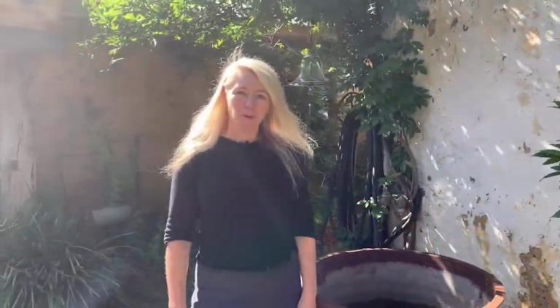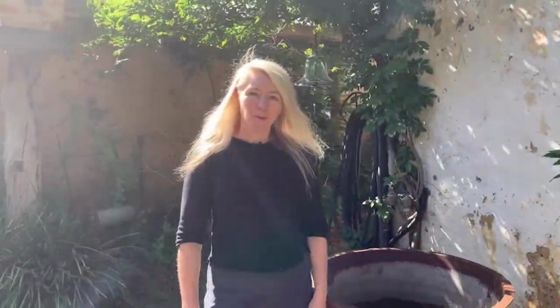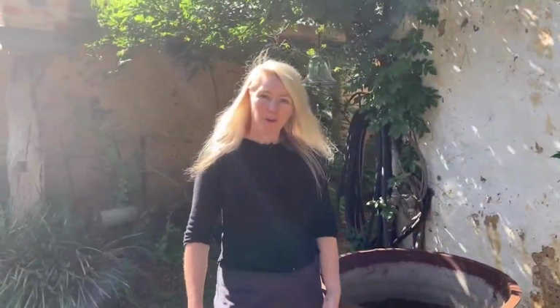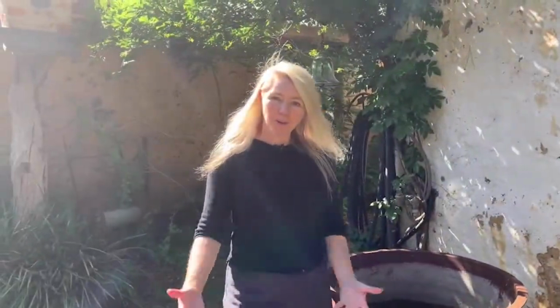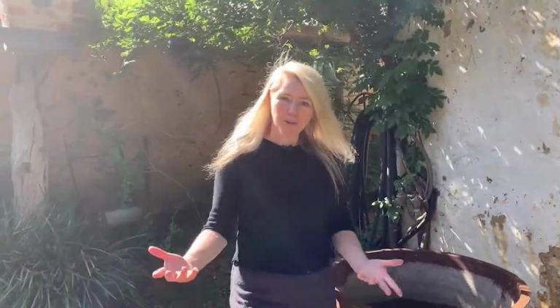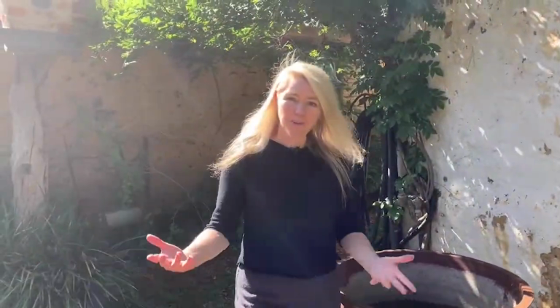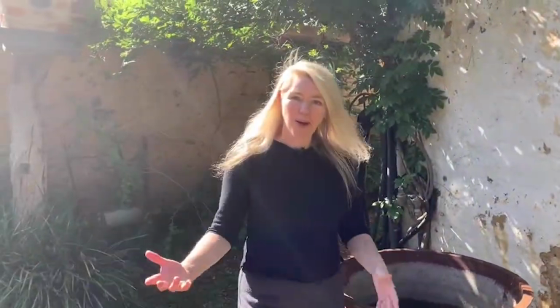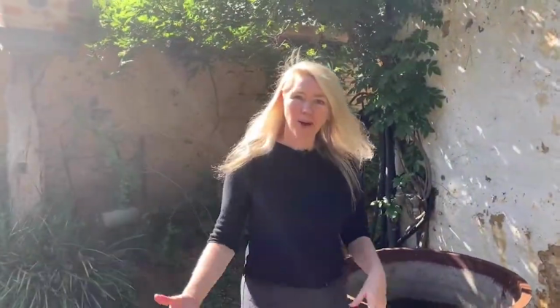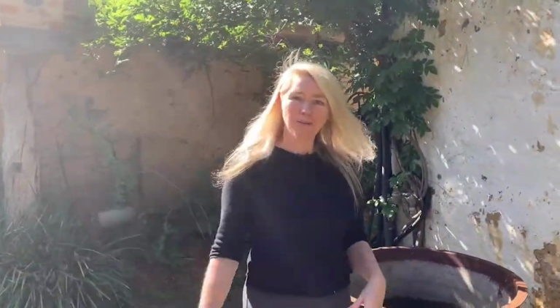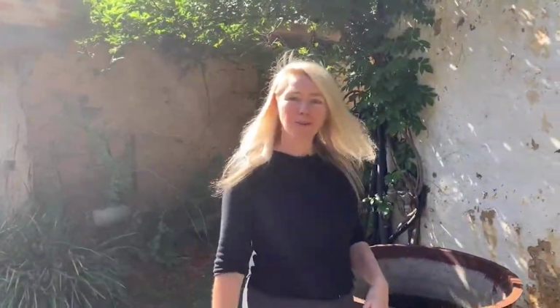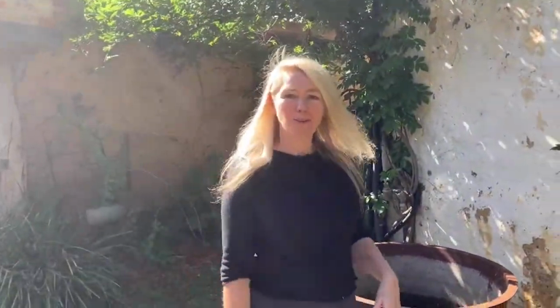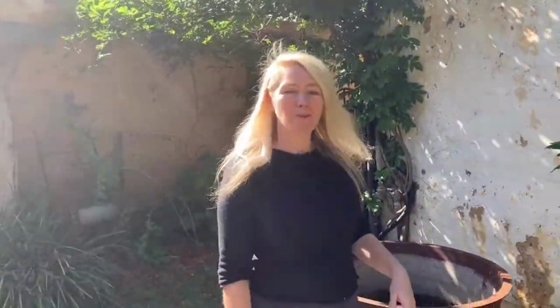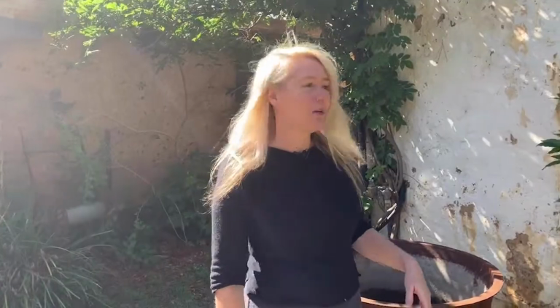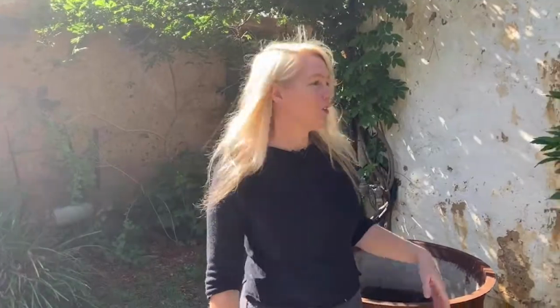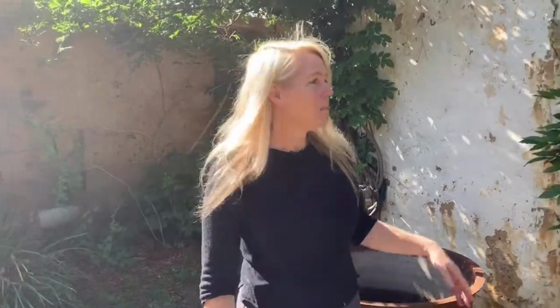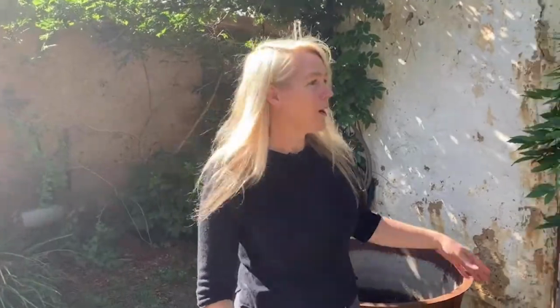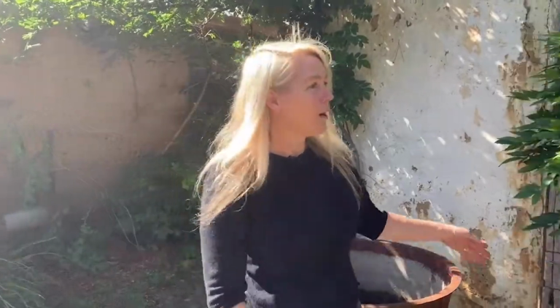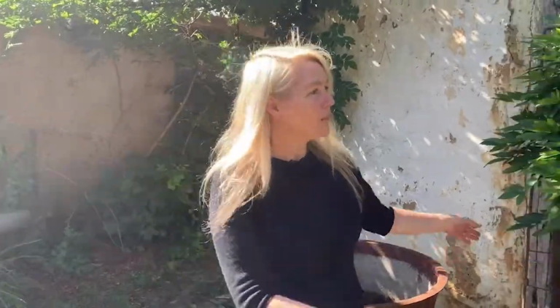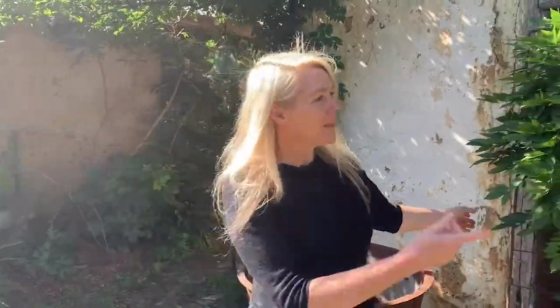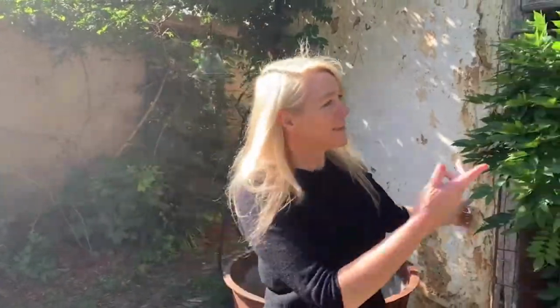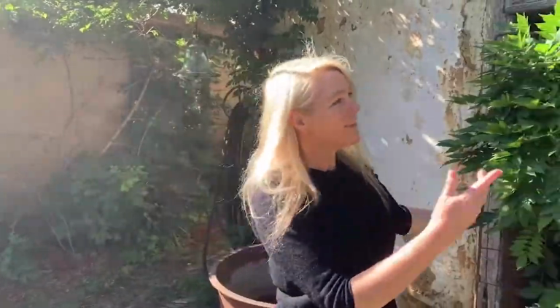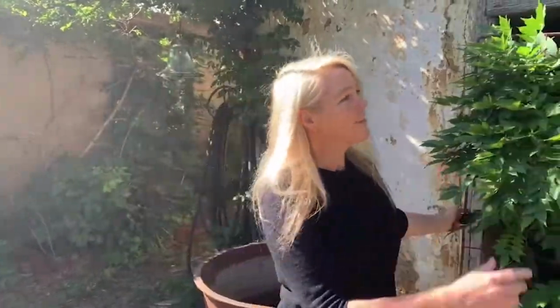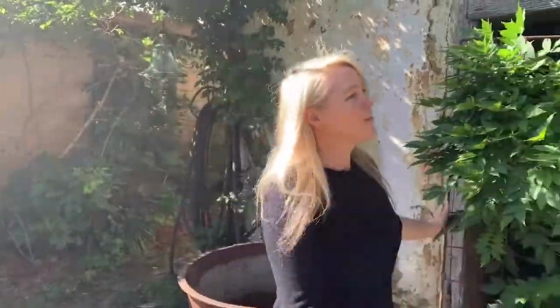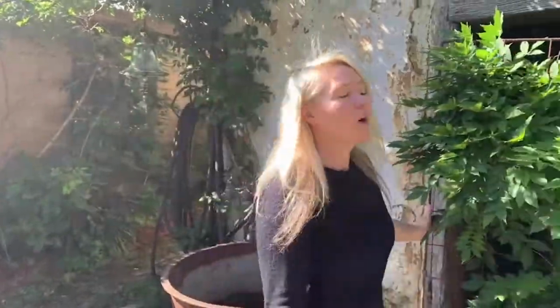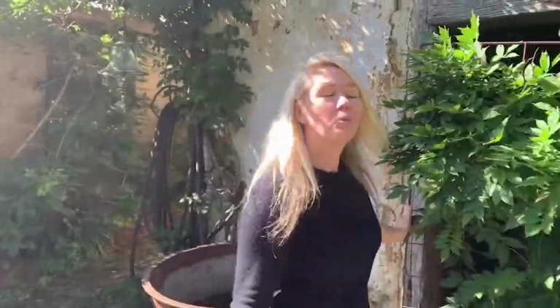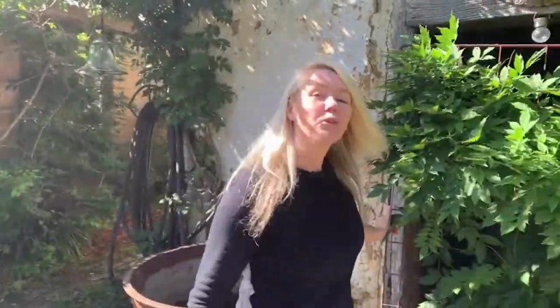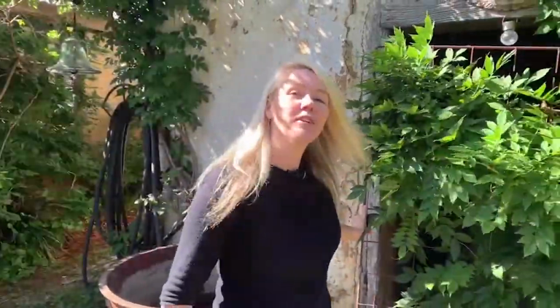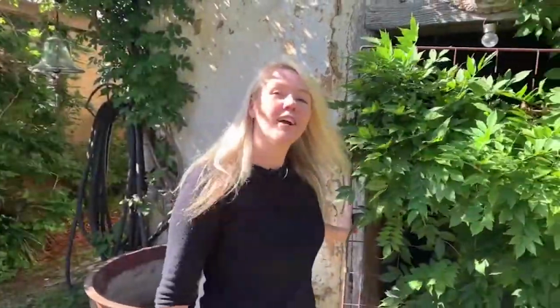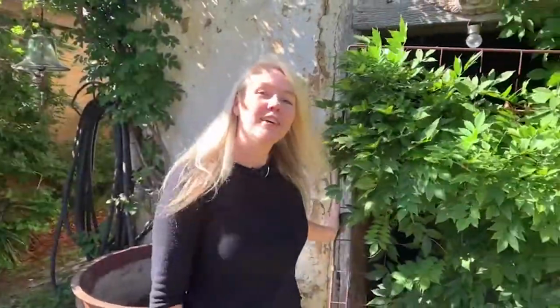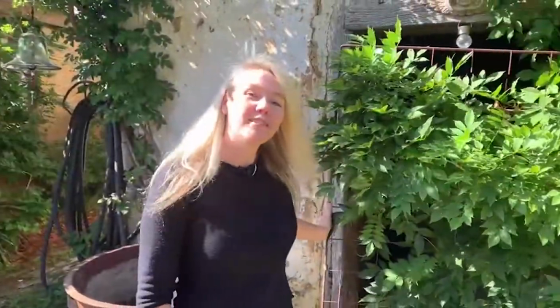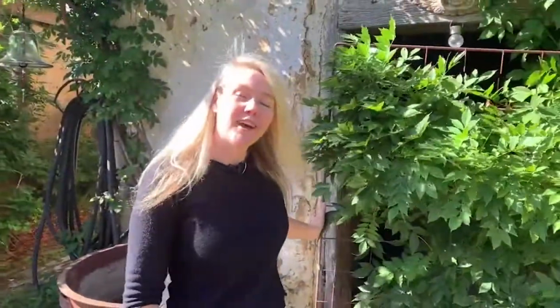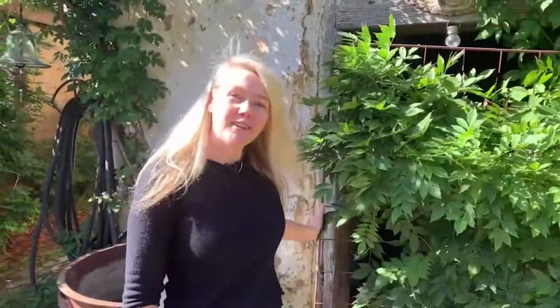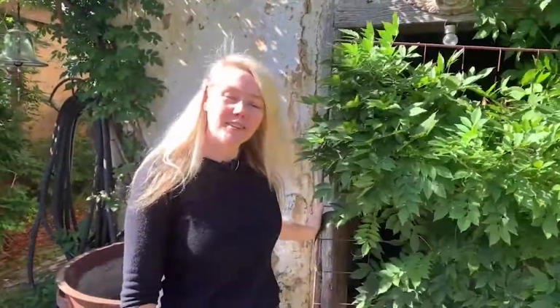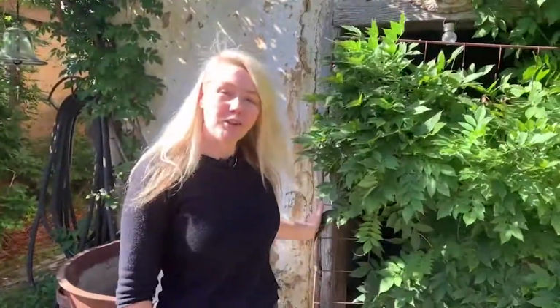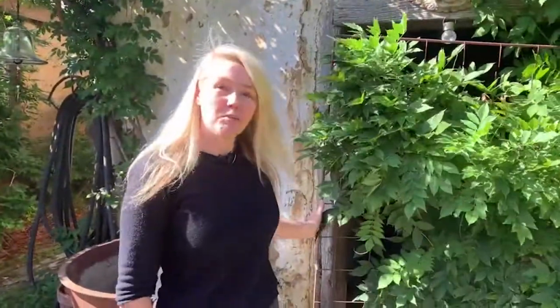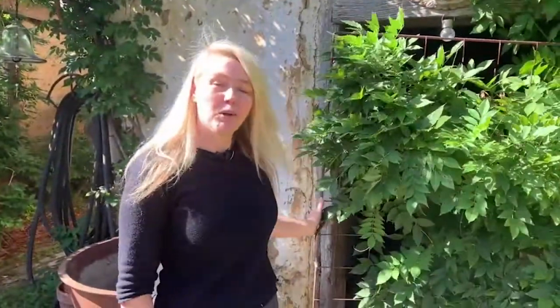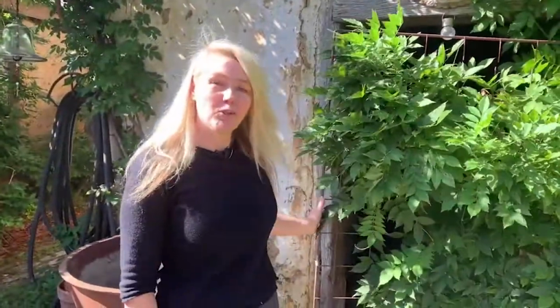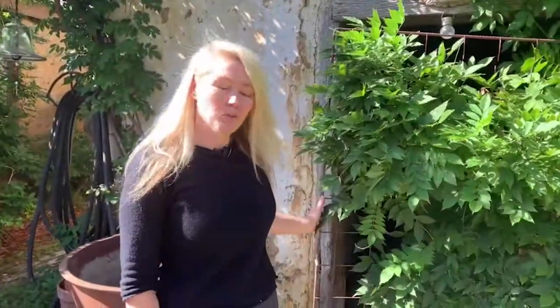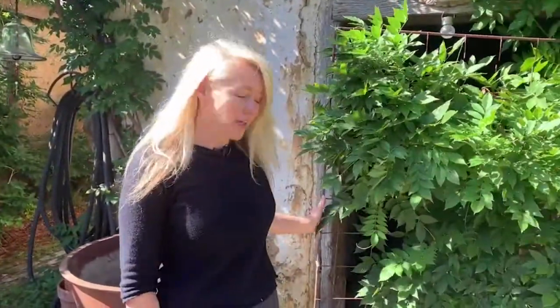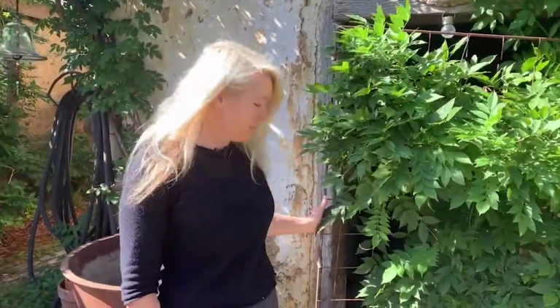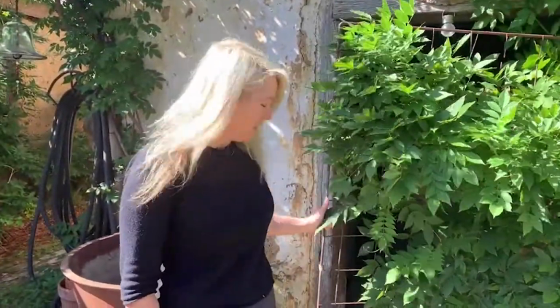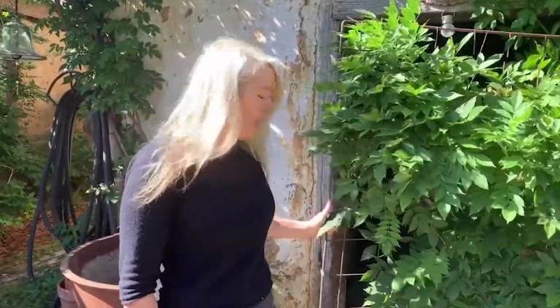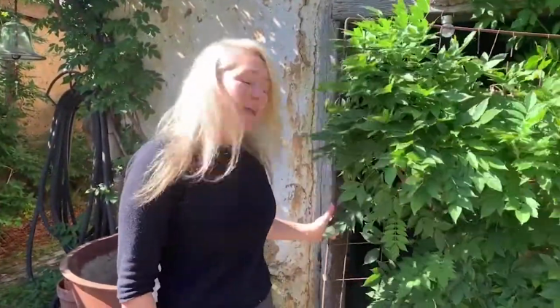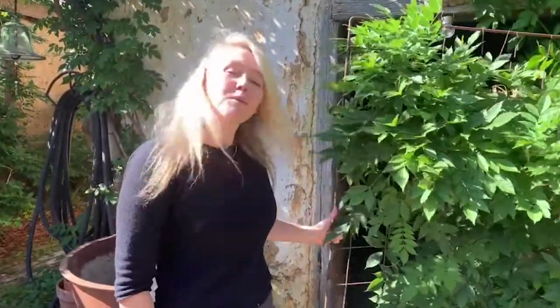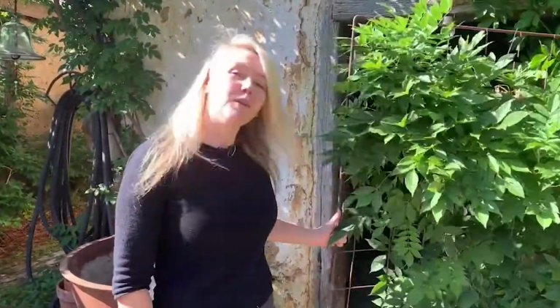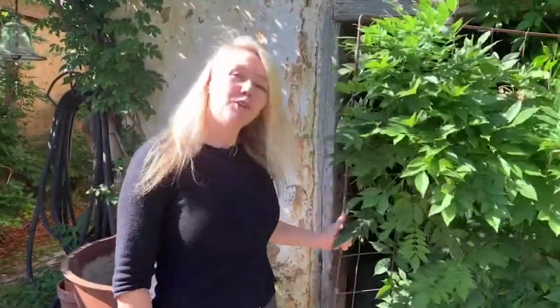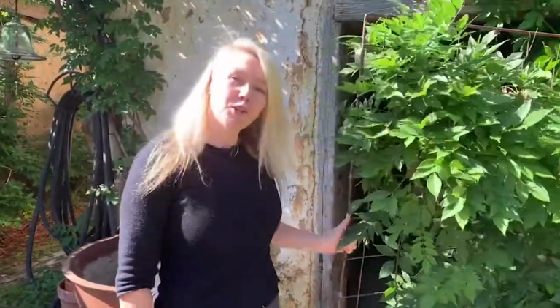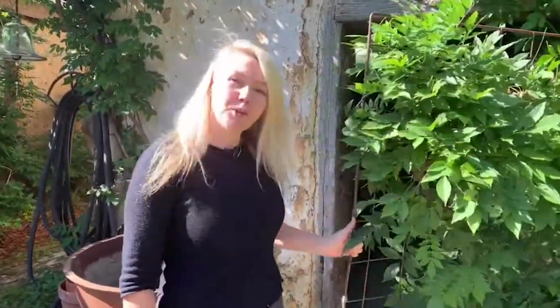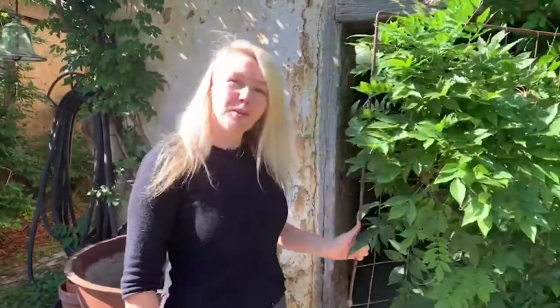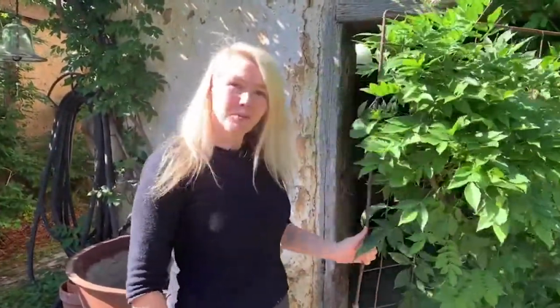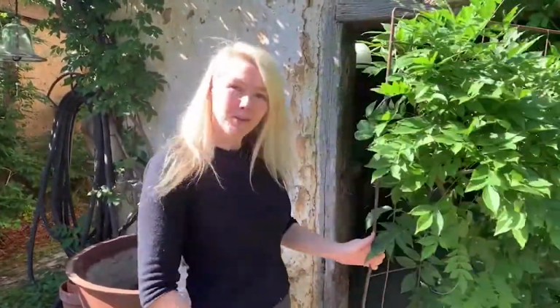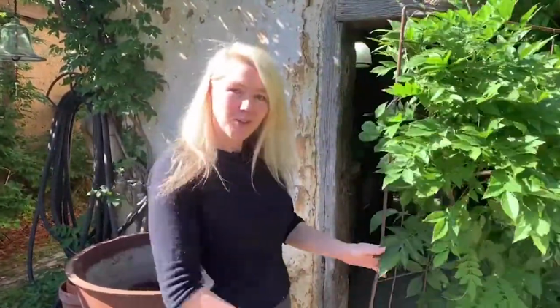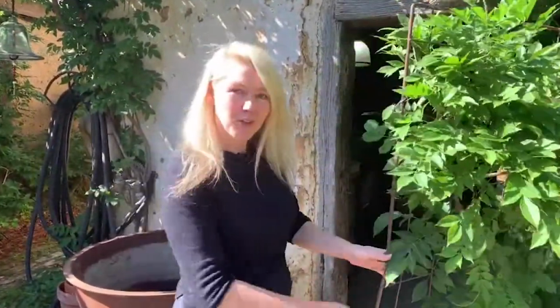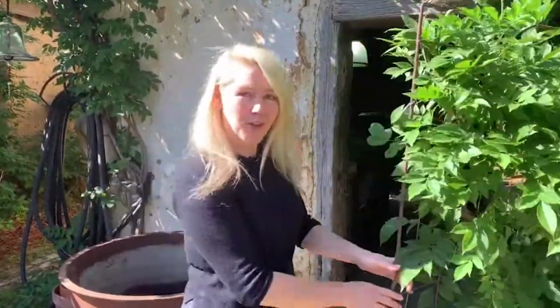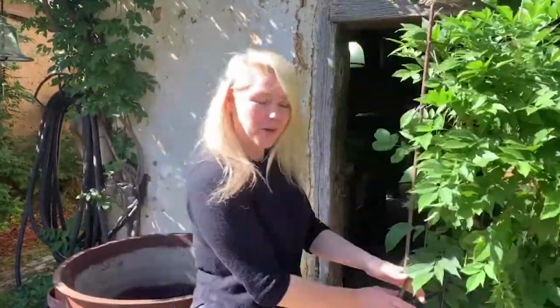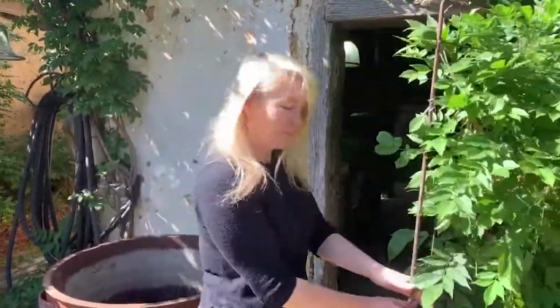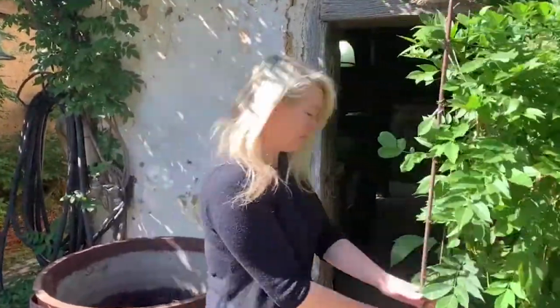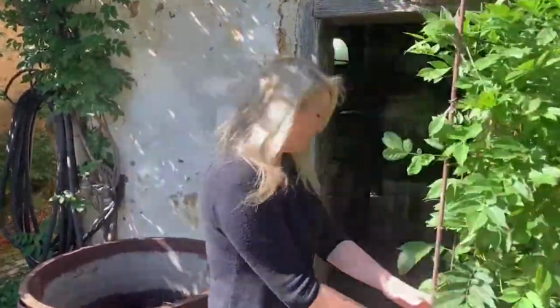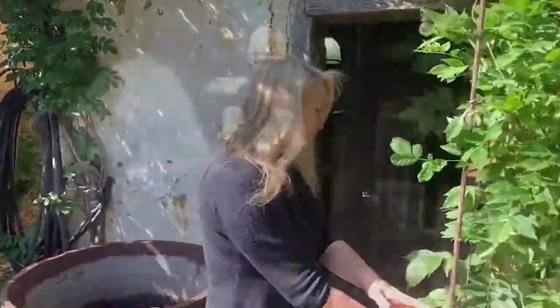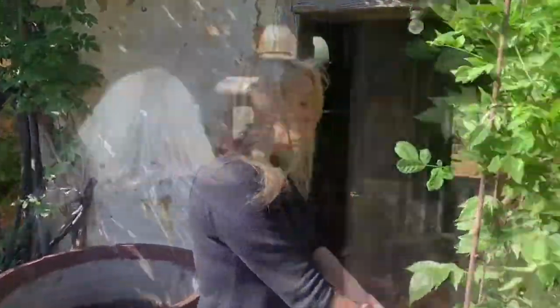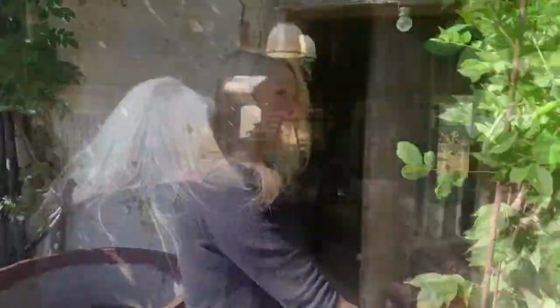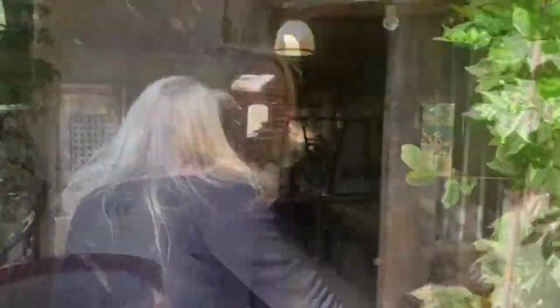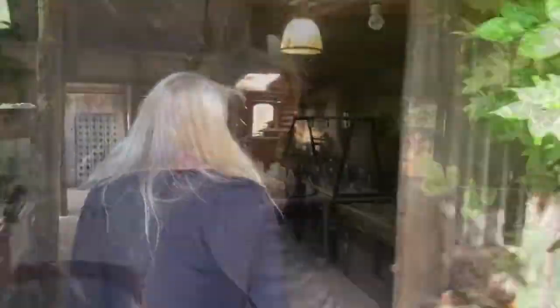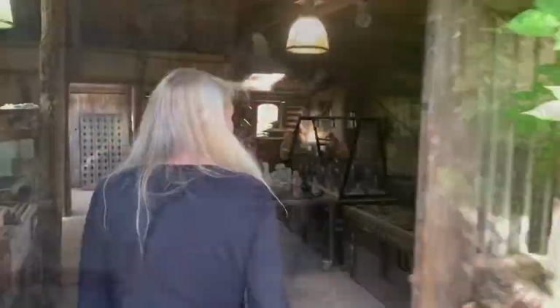Welcome. I'm Susan Redrop. I'm a sculptor and glass artist here at Montselvach. I'm going to show you into my studio. Come in.